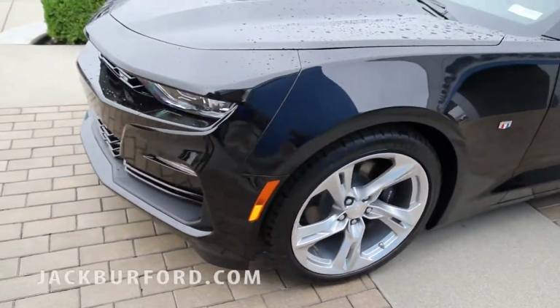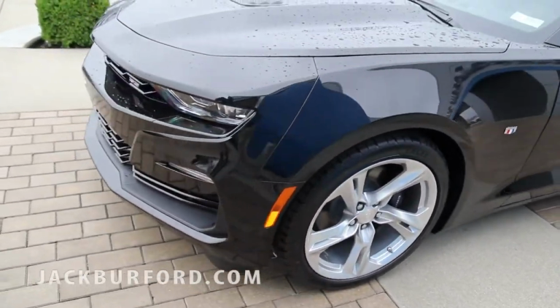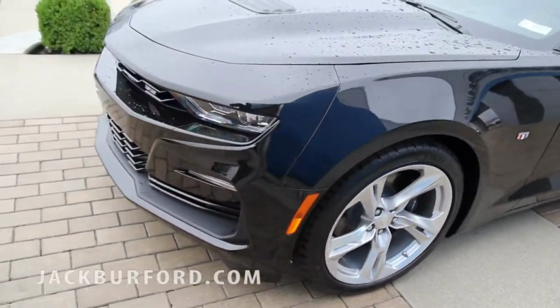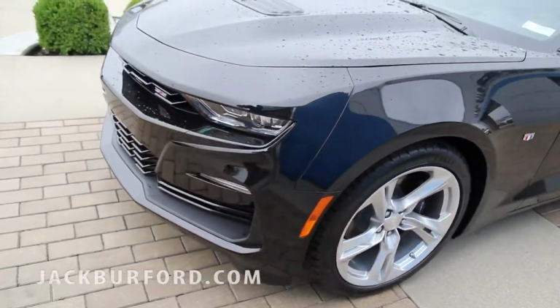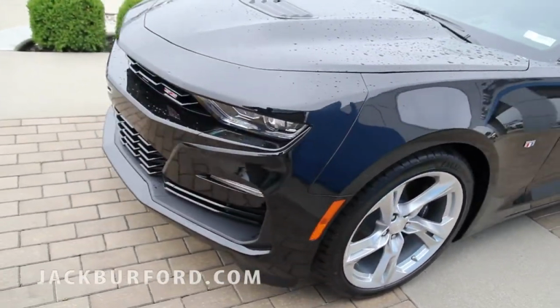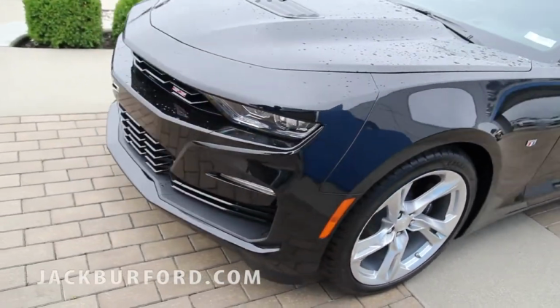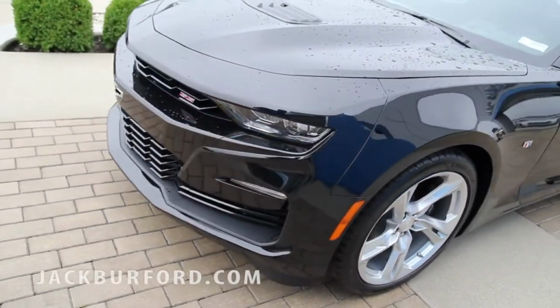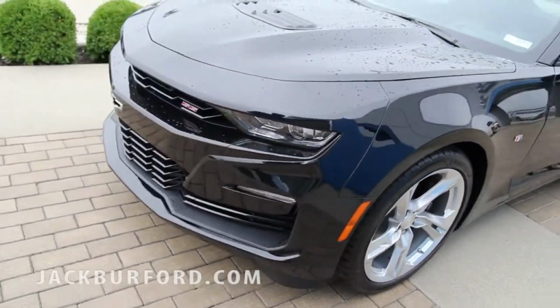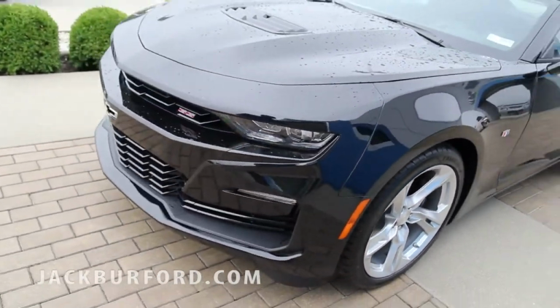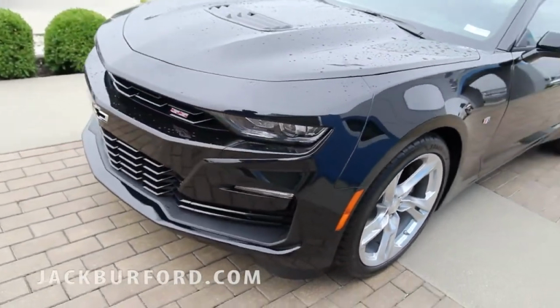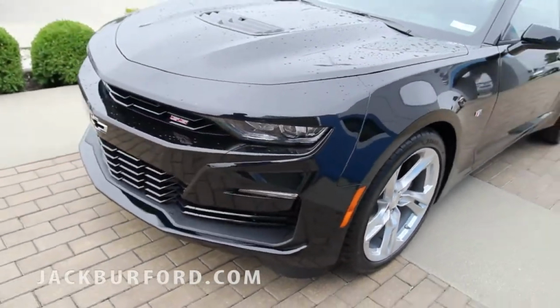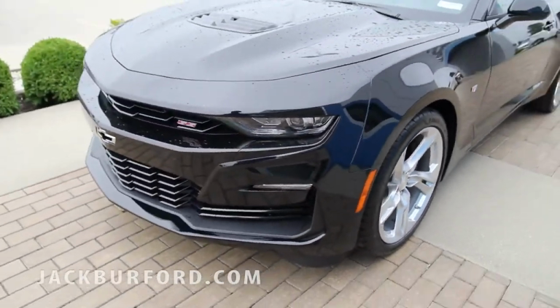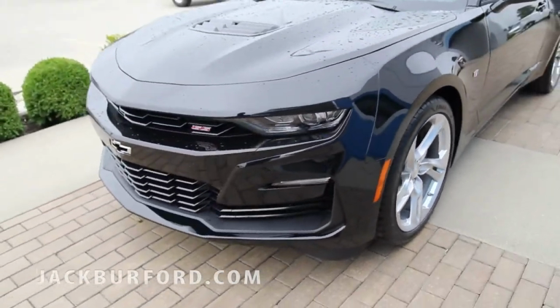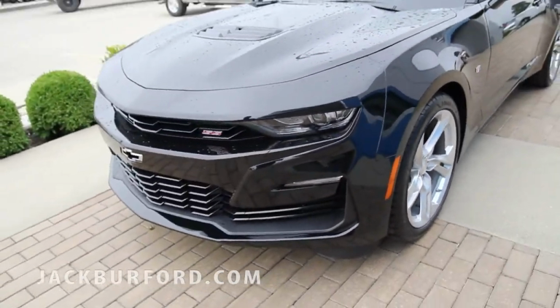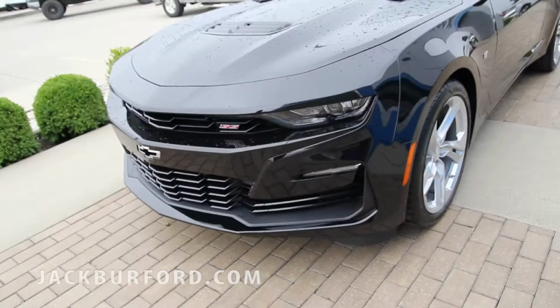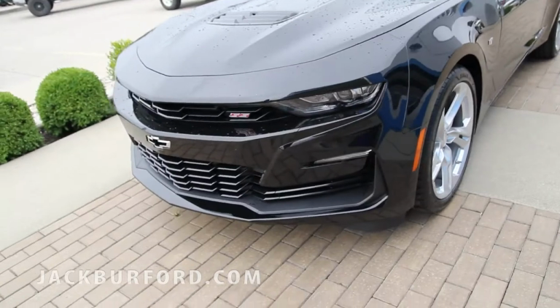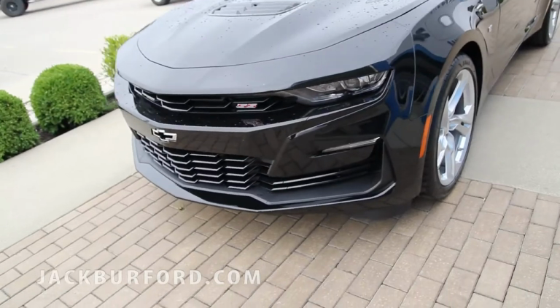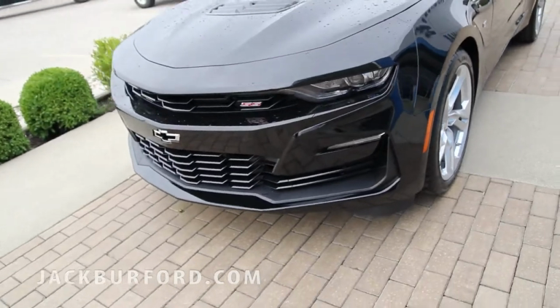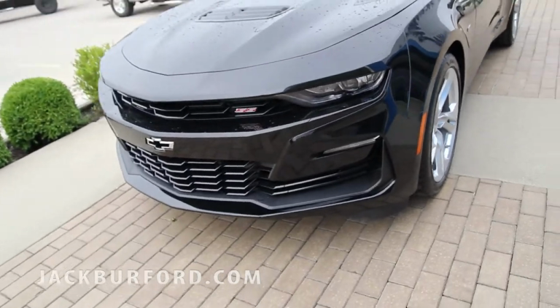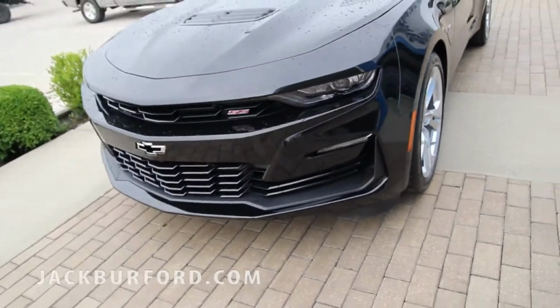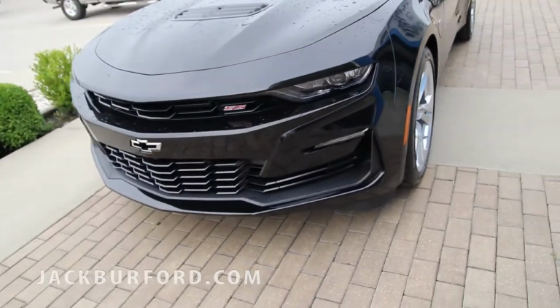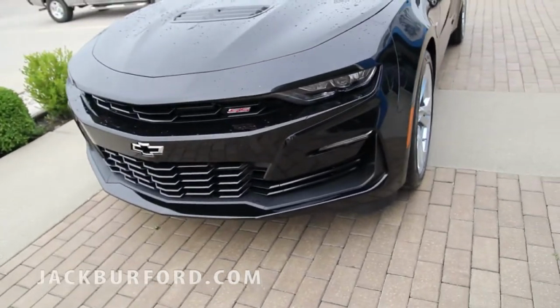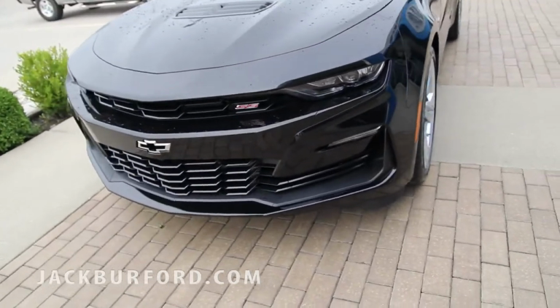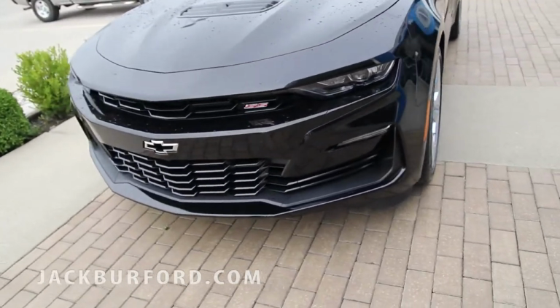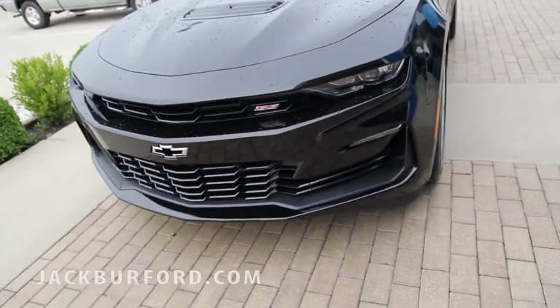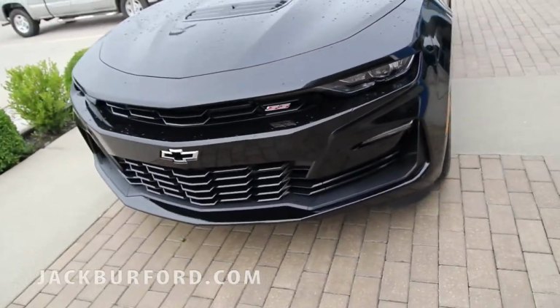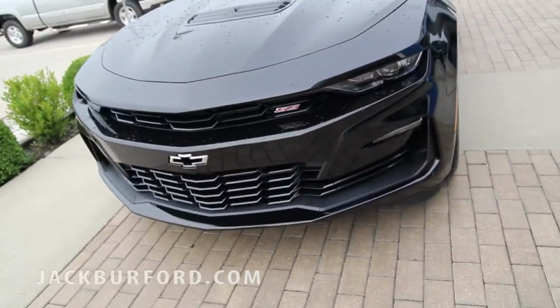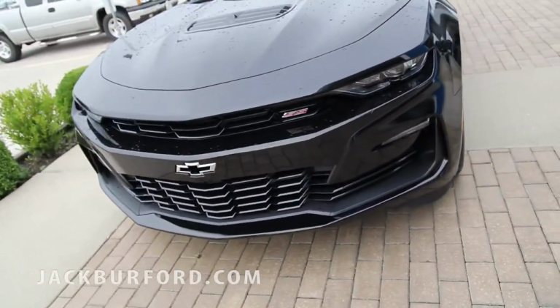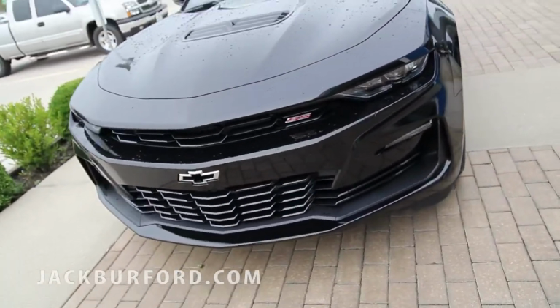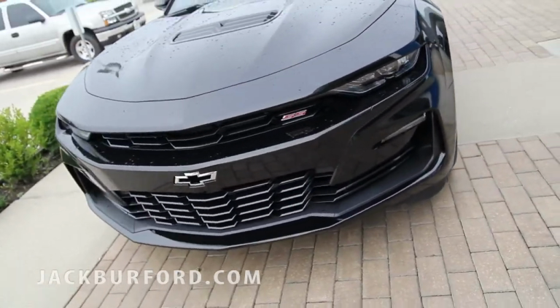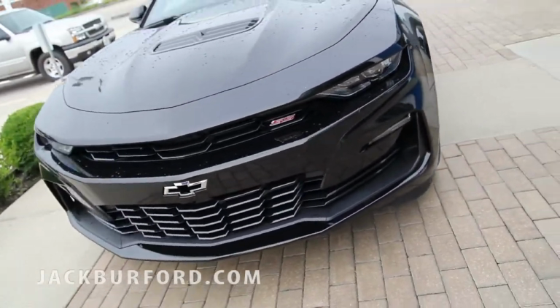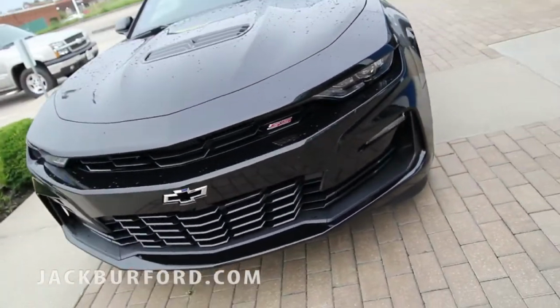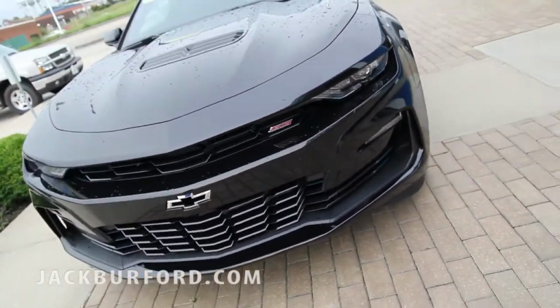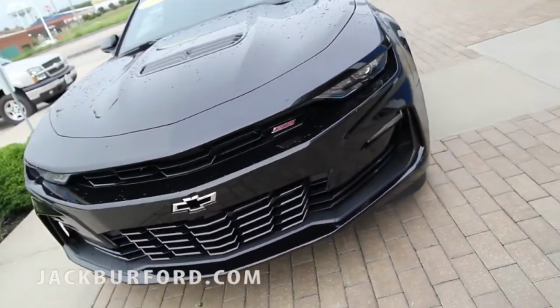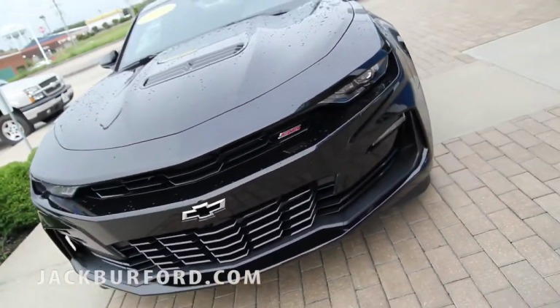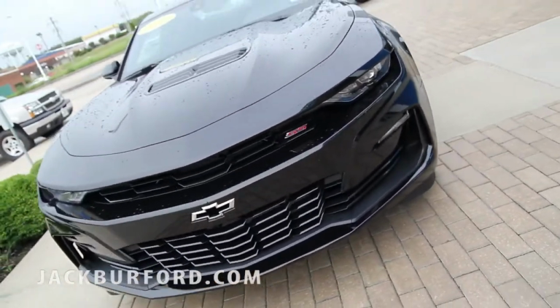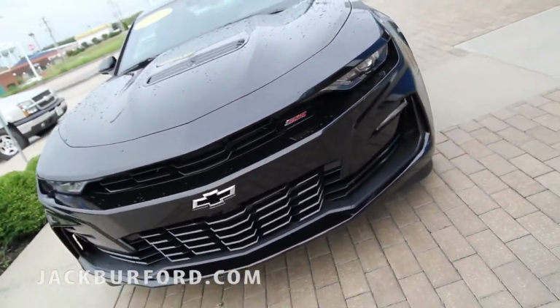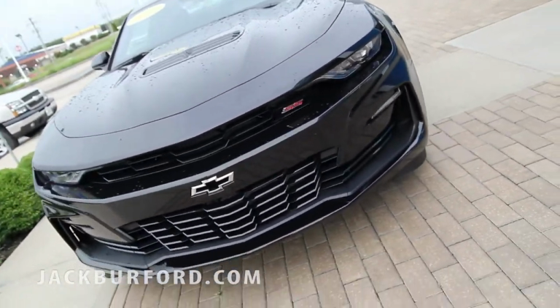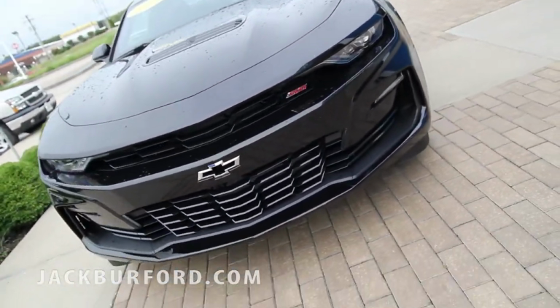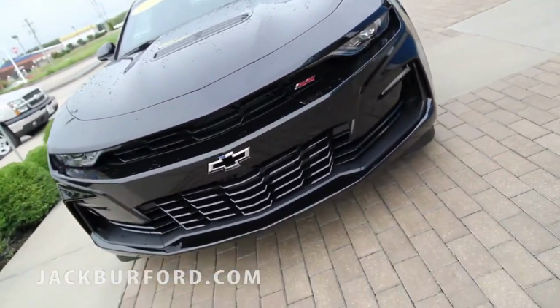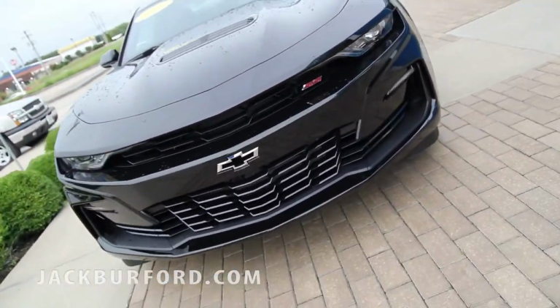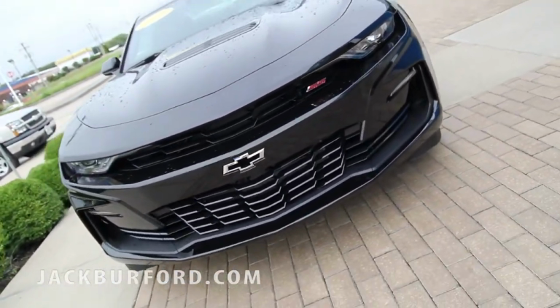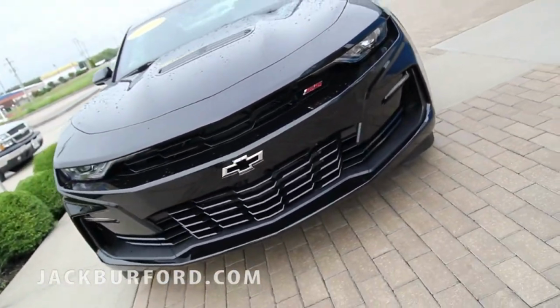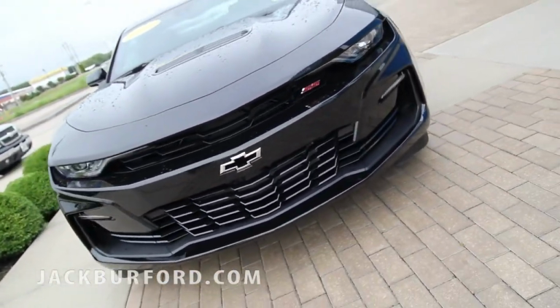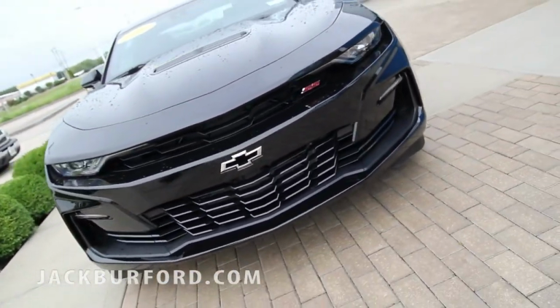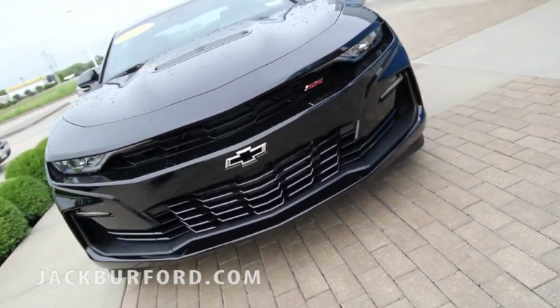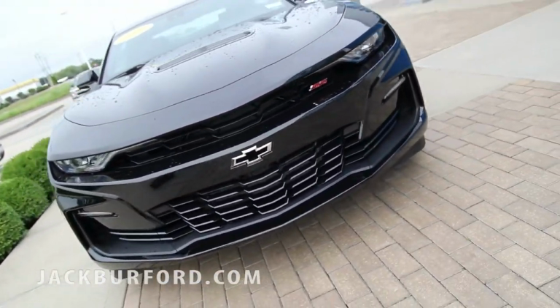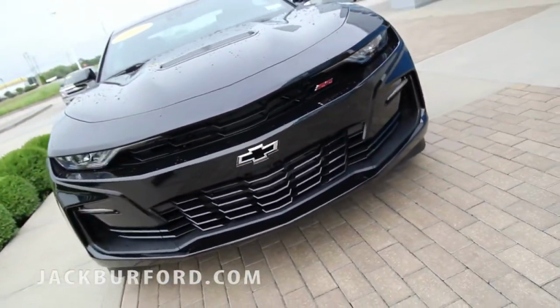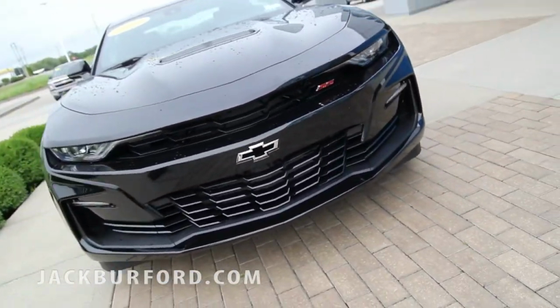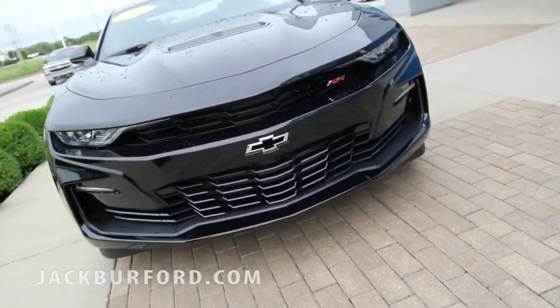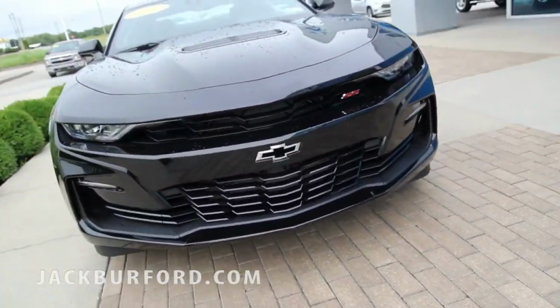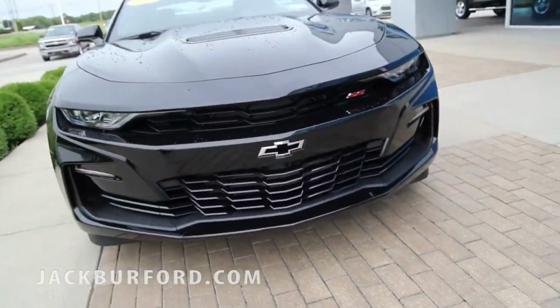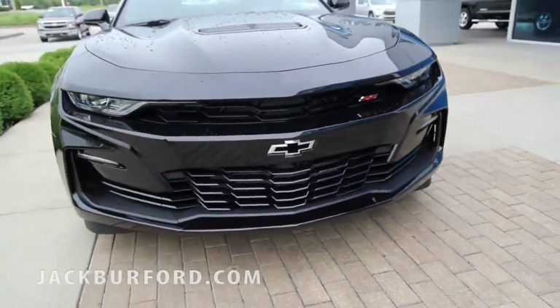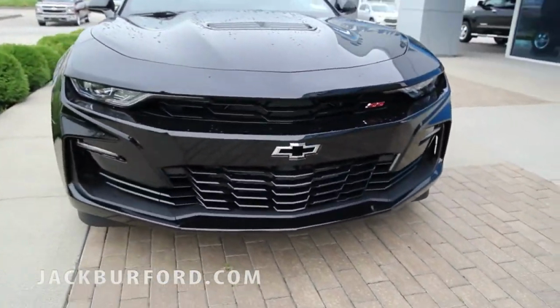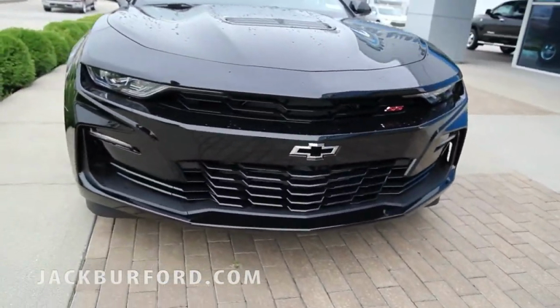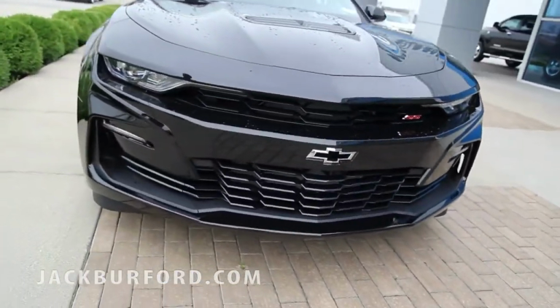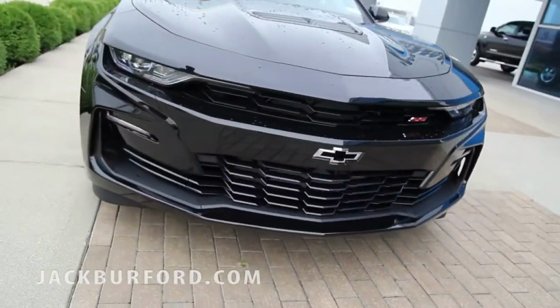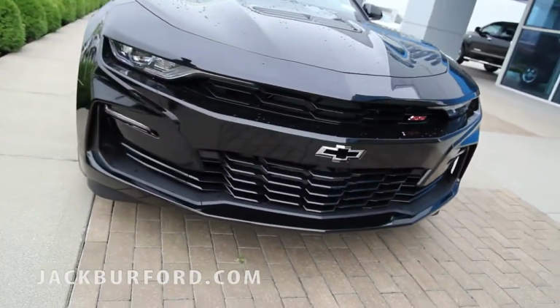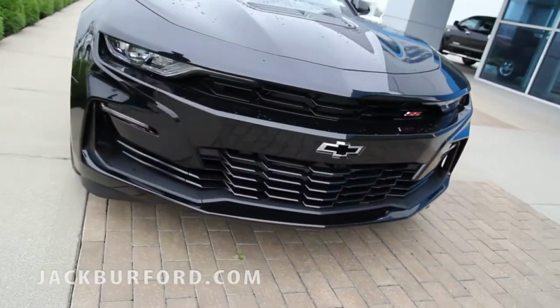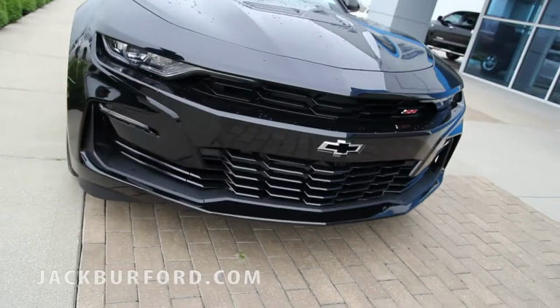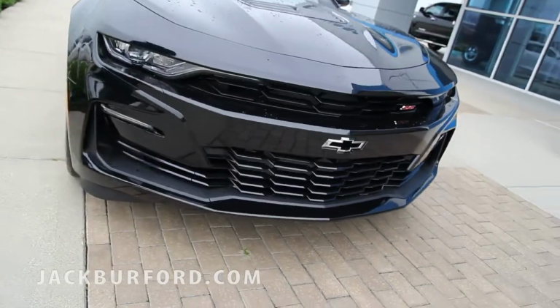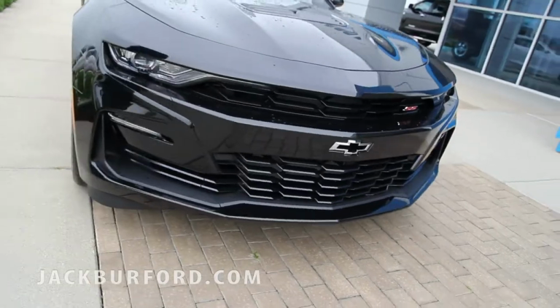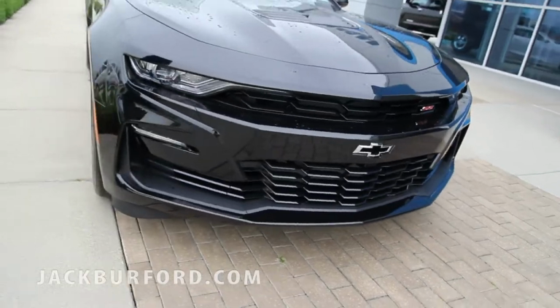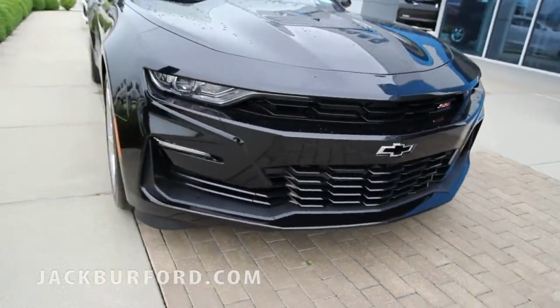If you come up to the front here, we've got the blacked out grille, black bow ties, your Chevy Super Sport SS on the right. Over here, LED headlights.